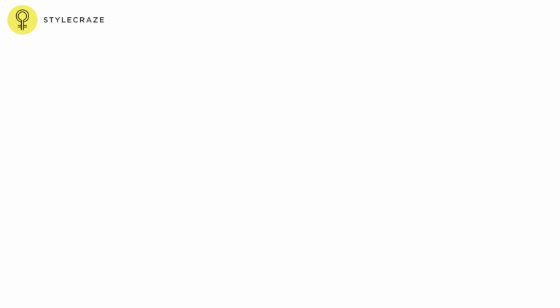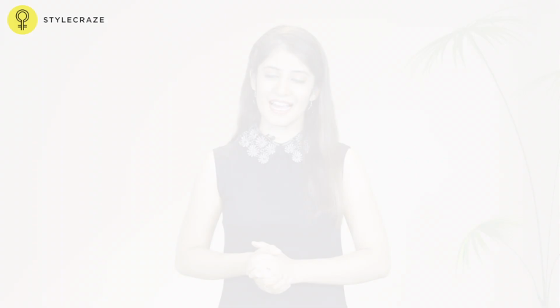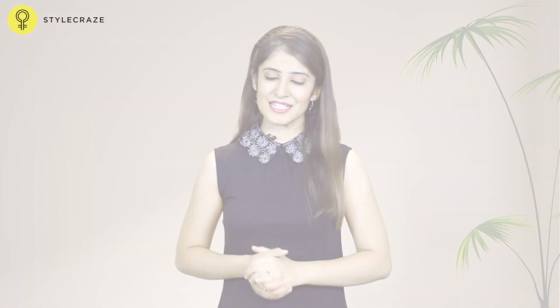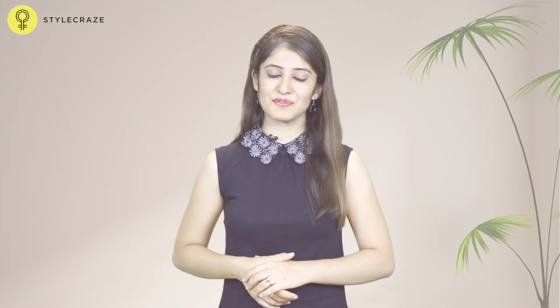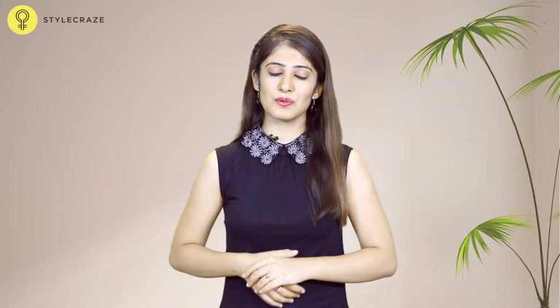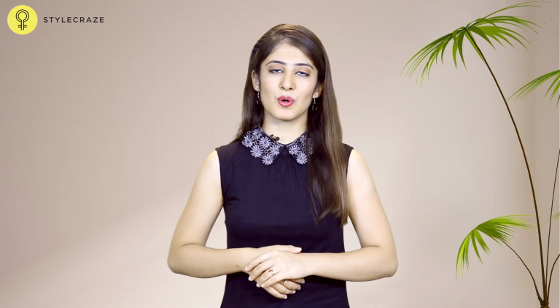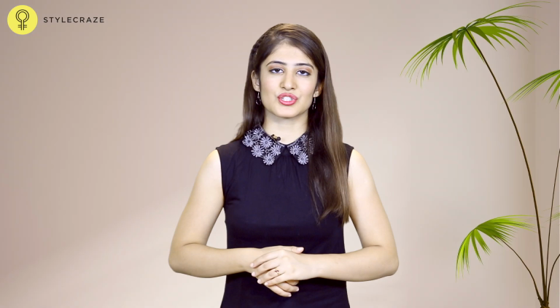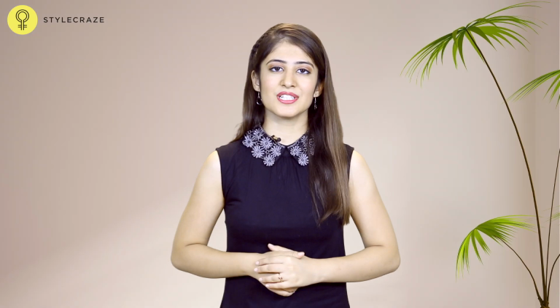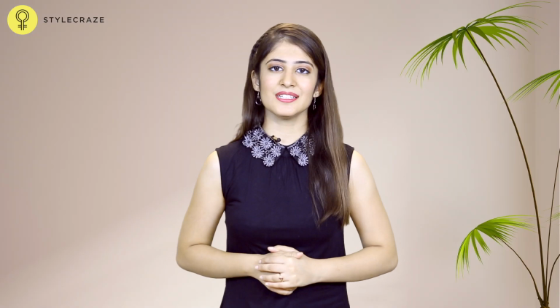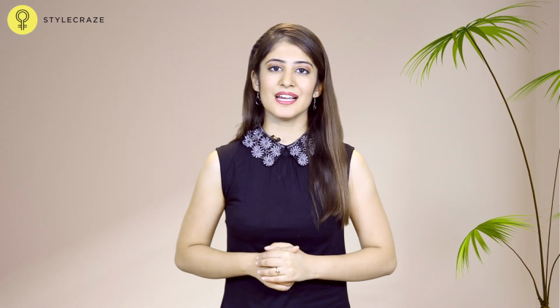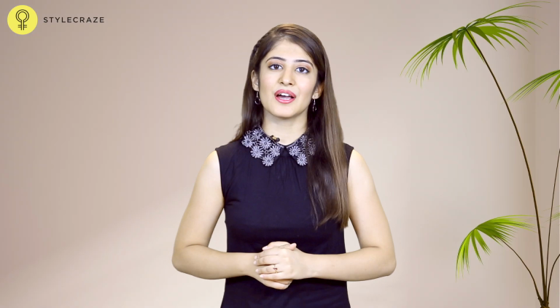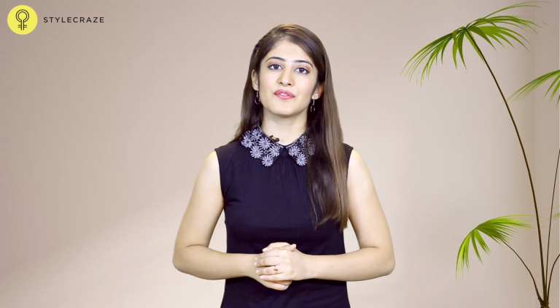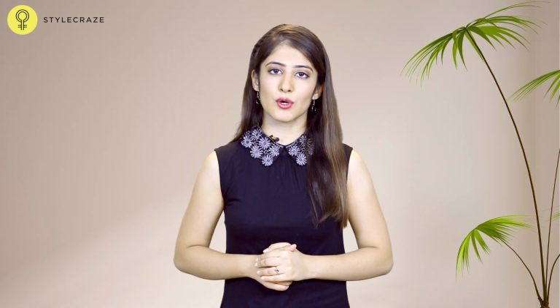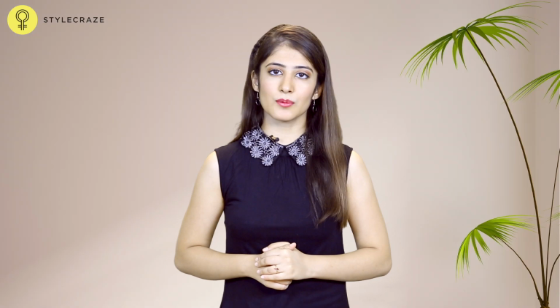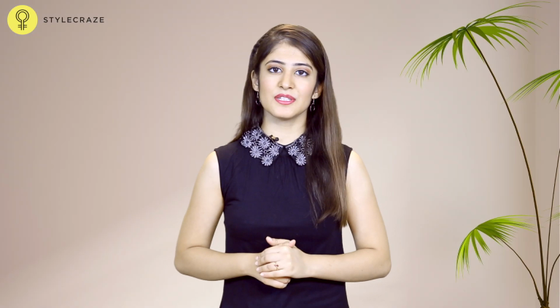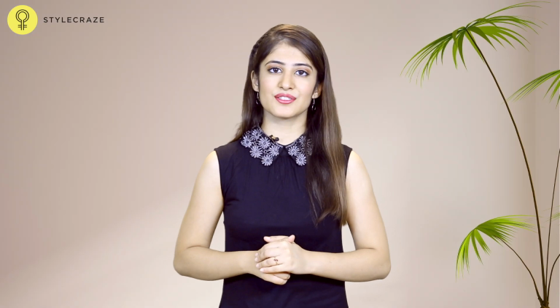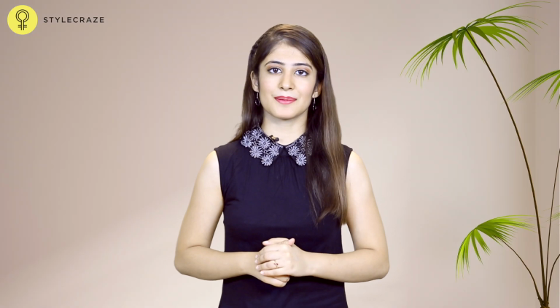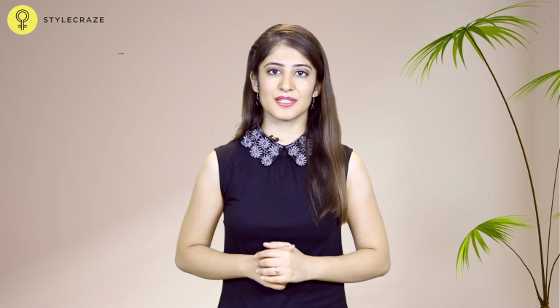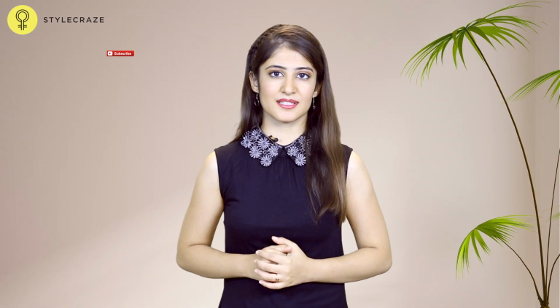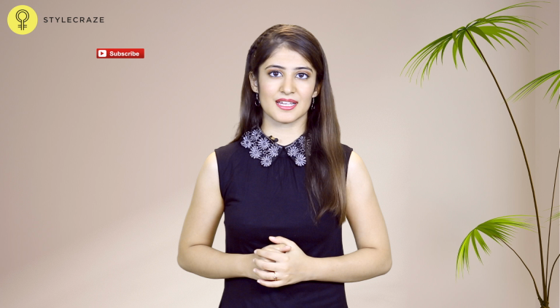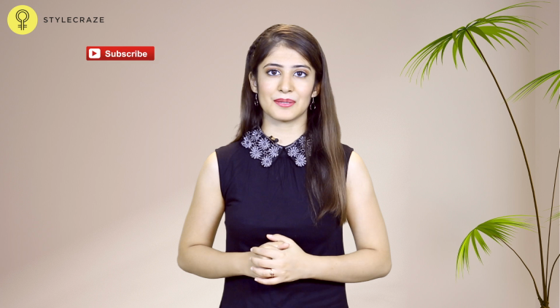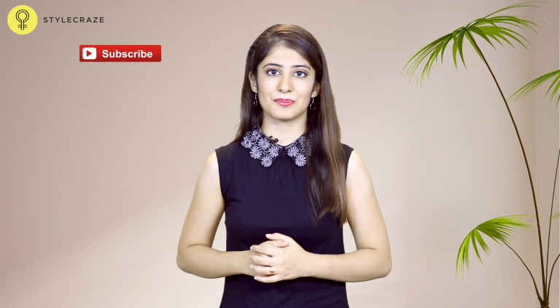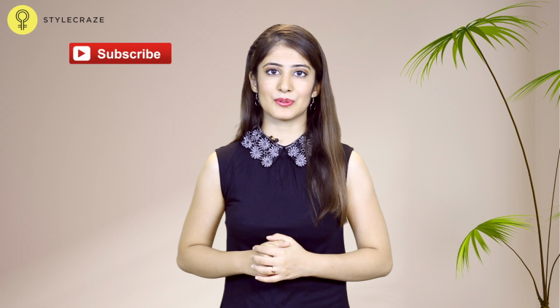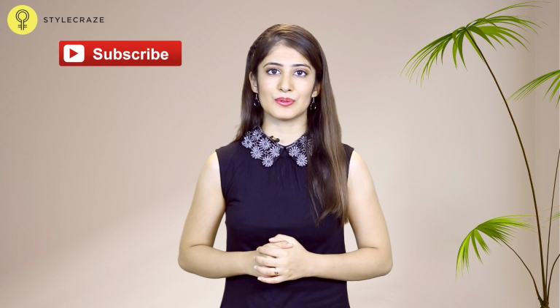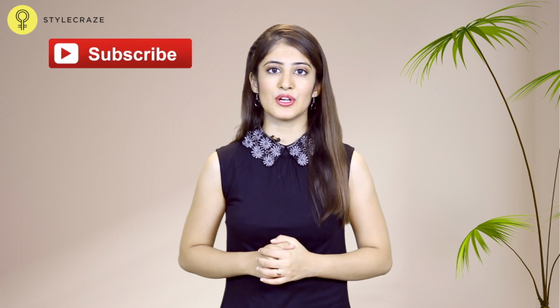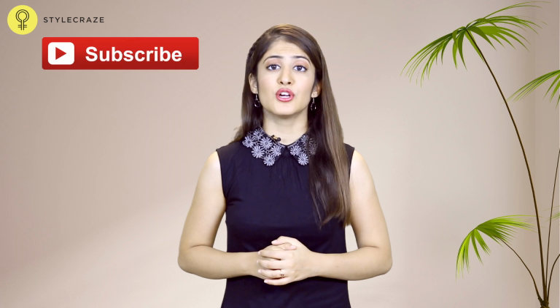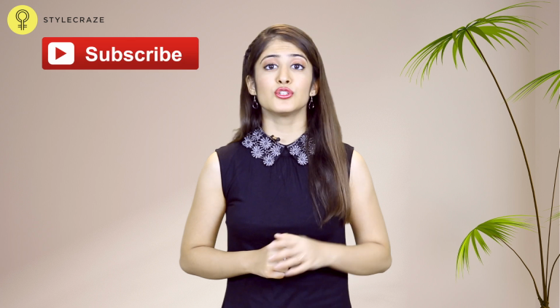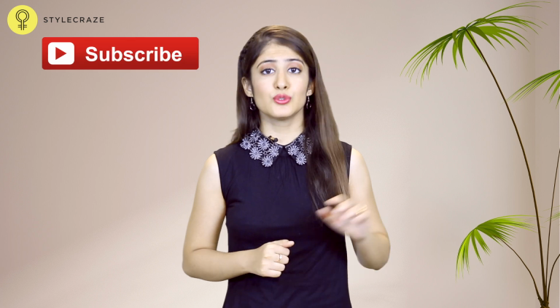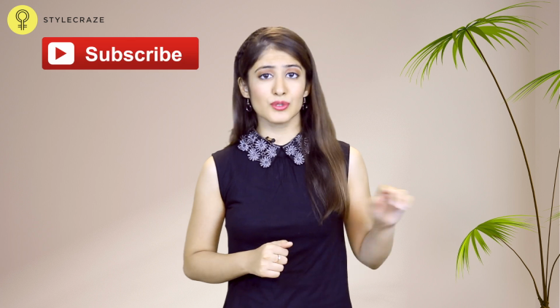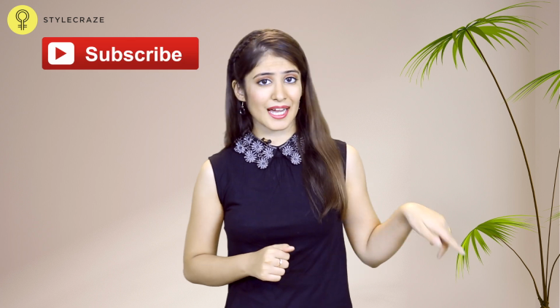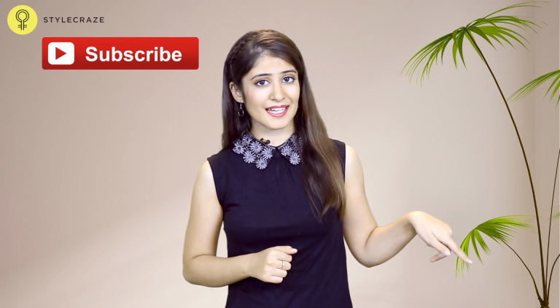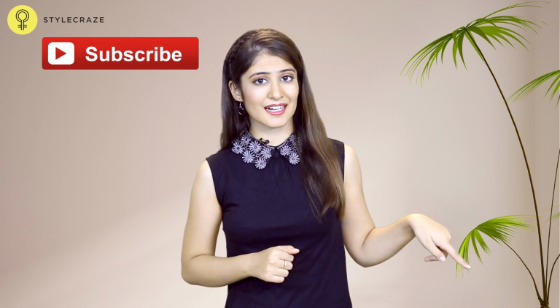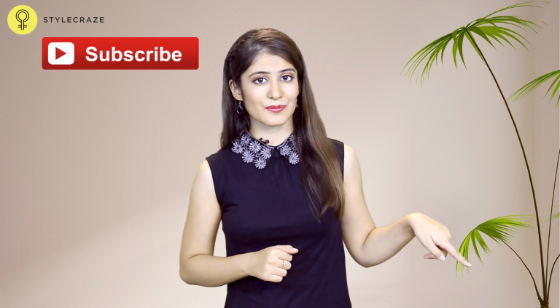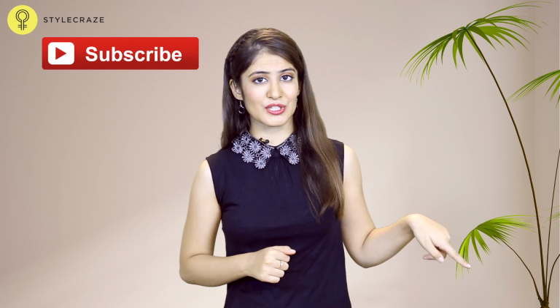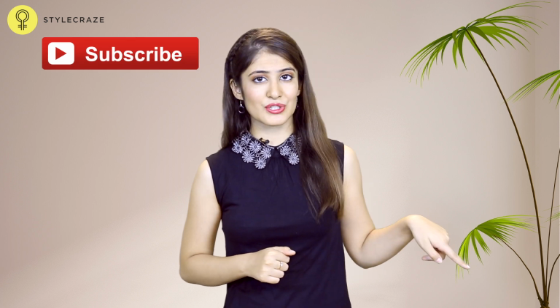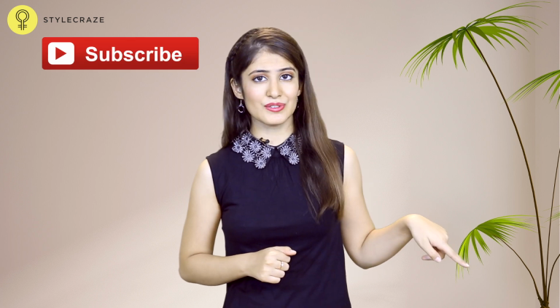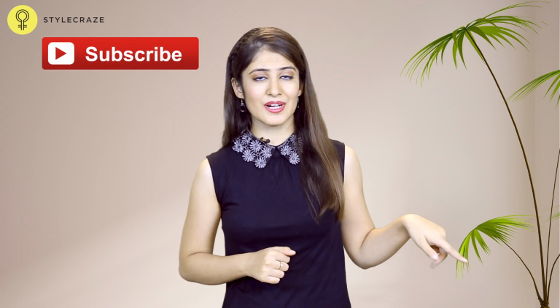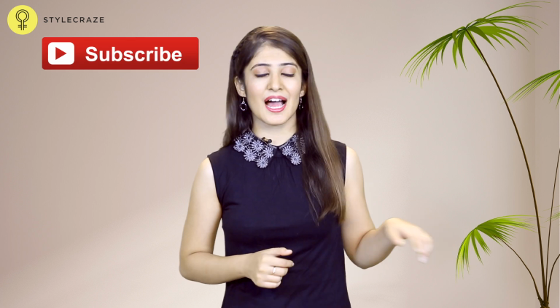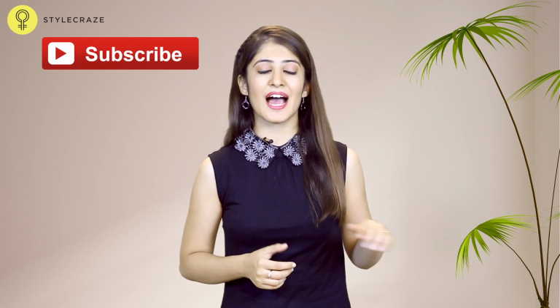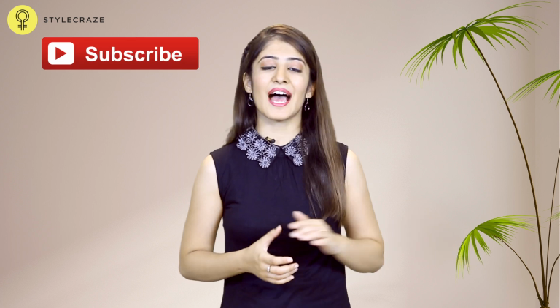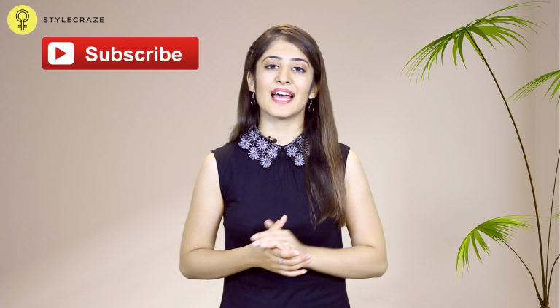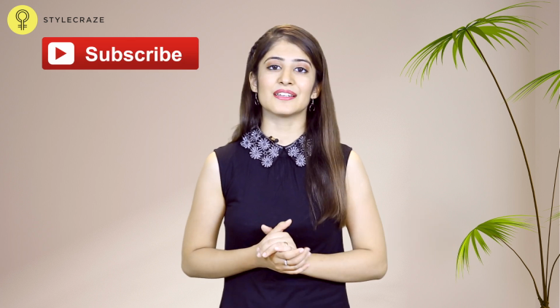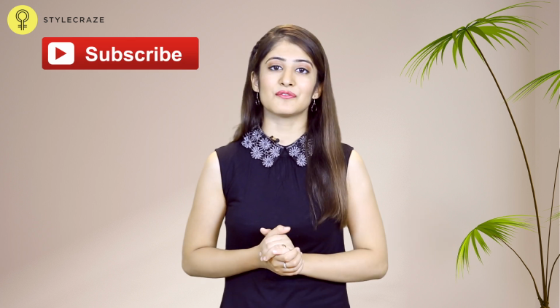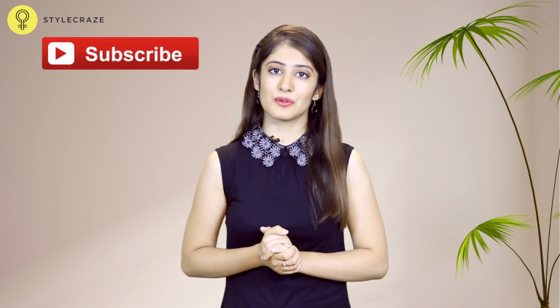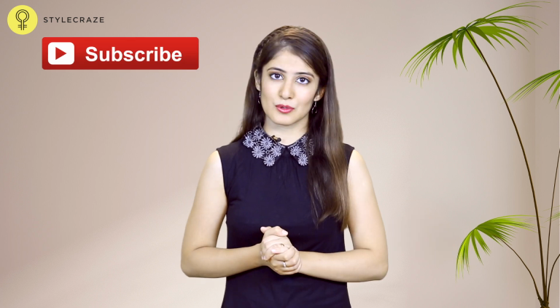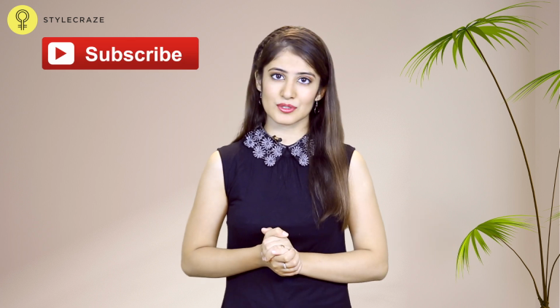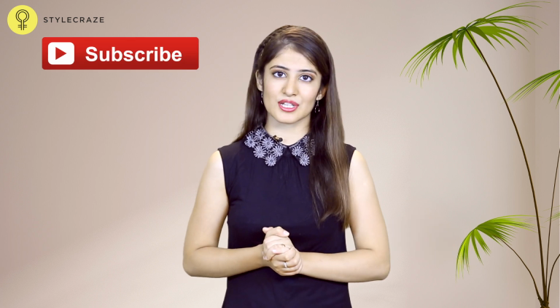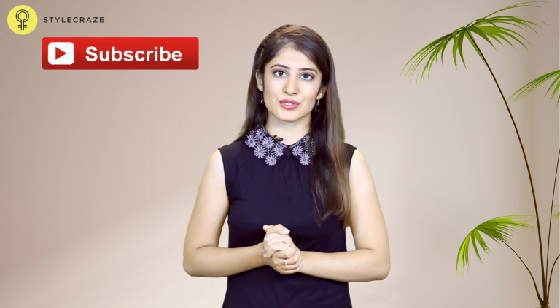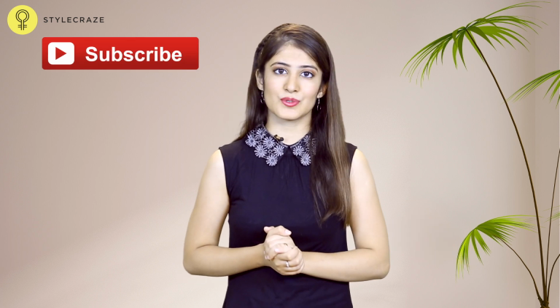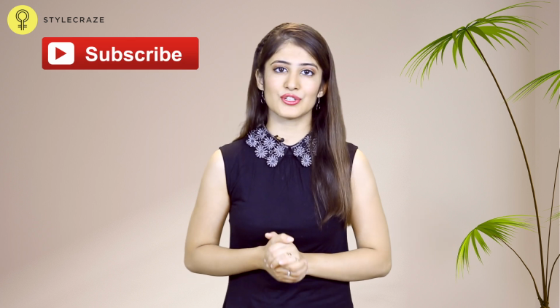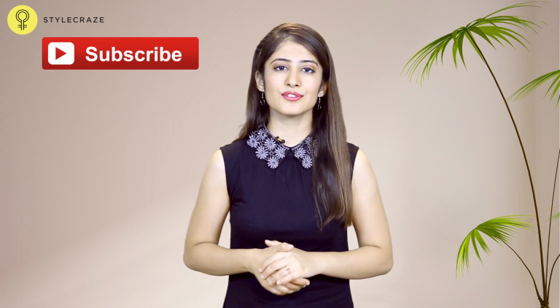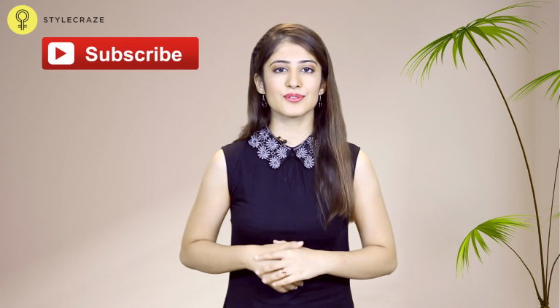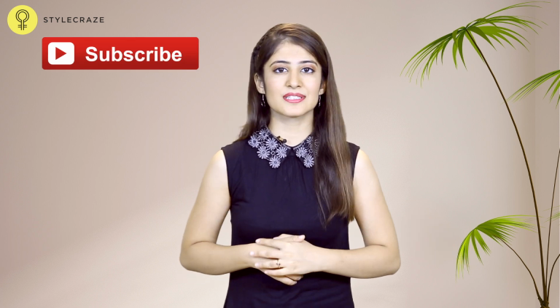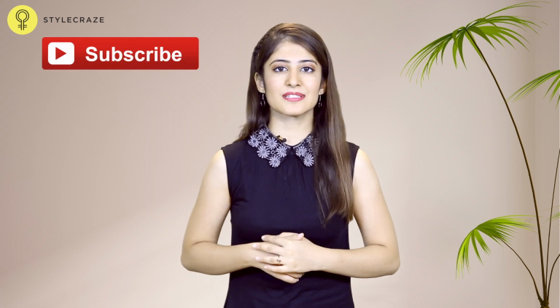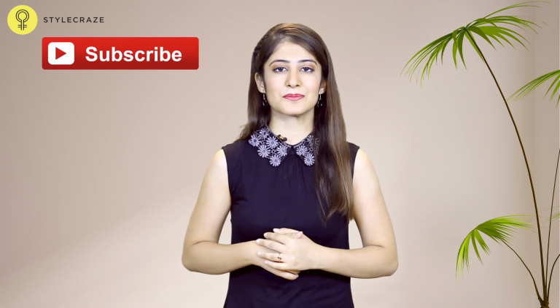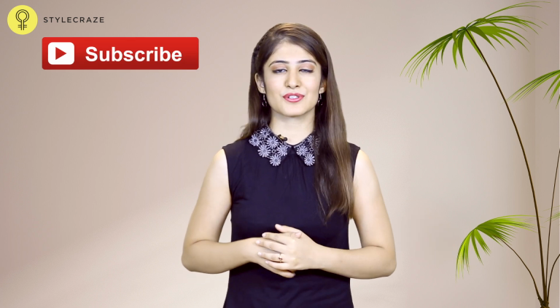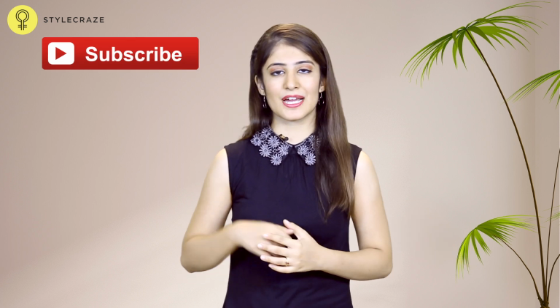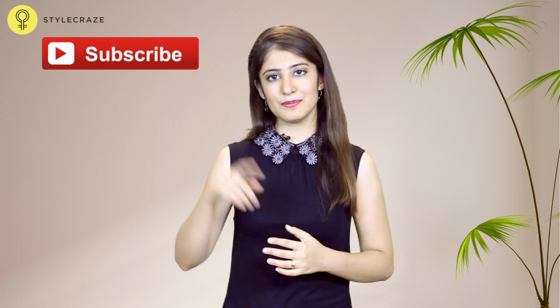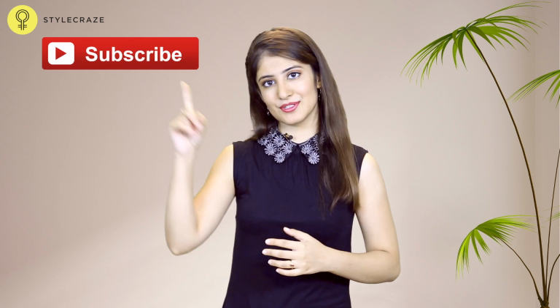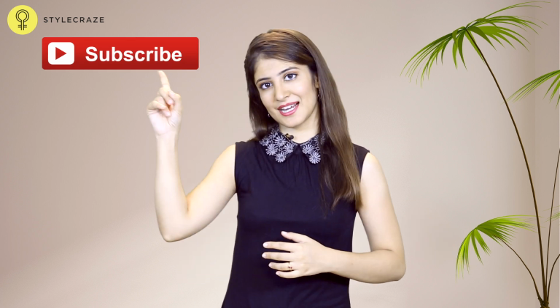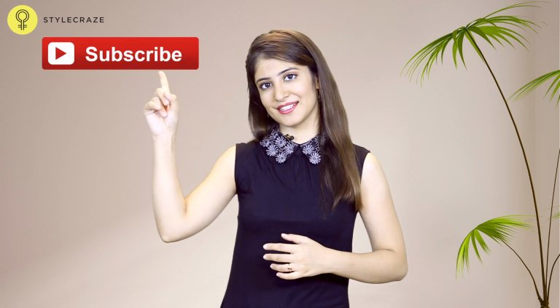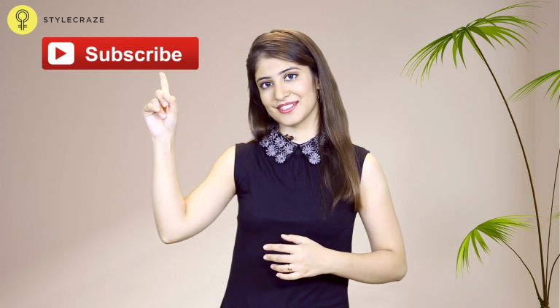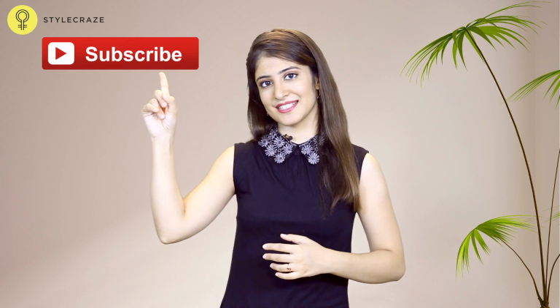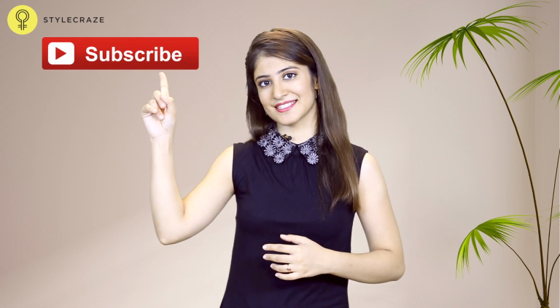Thanks for watching. We hope these remedies help you. Do like our video and for more such videos, you can subscribe to Stylecraze.